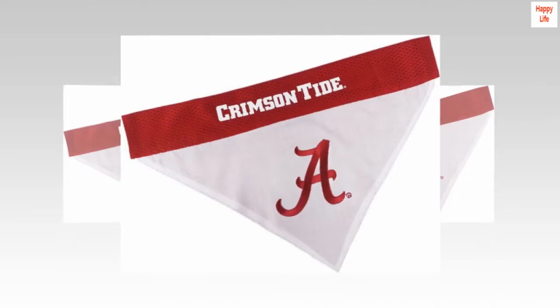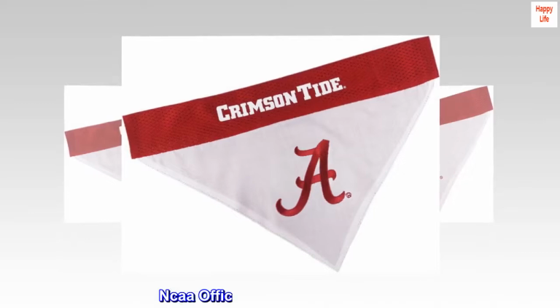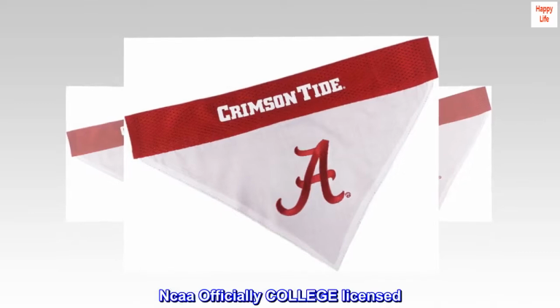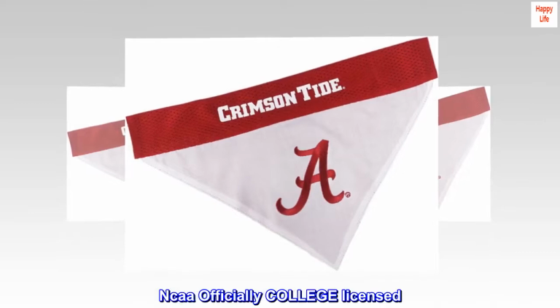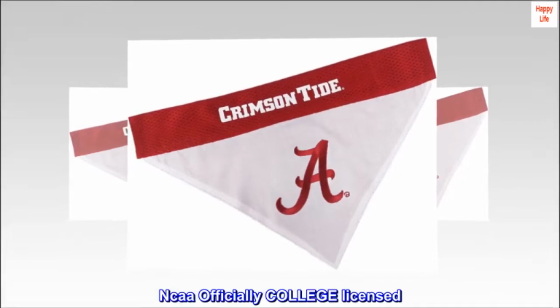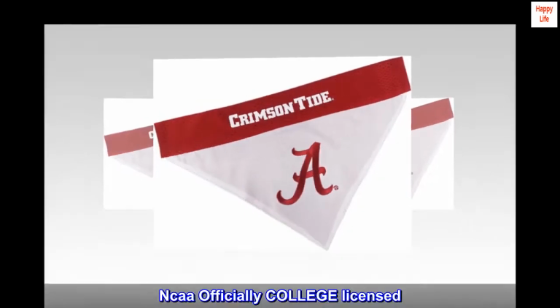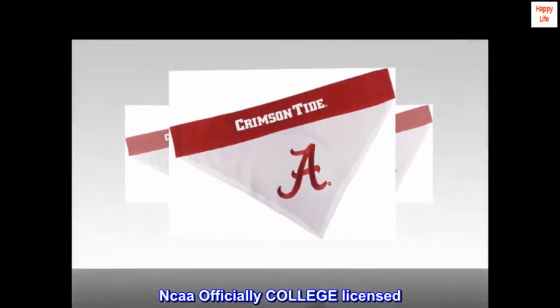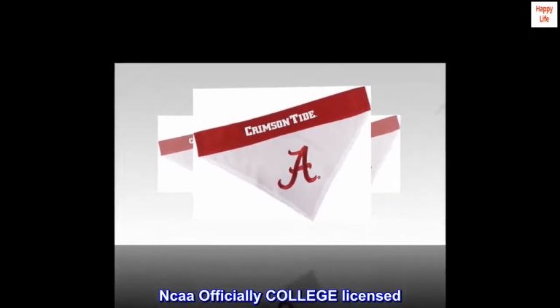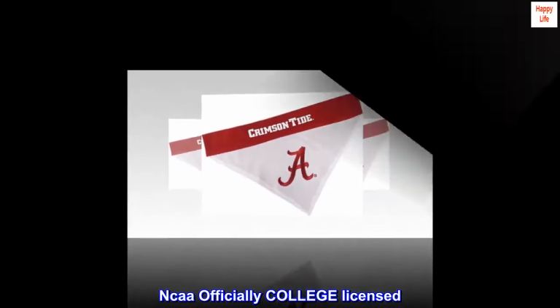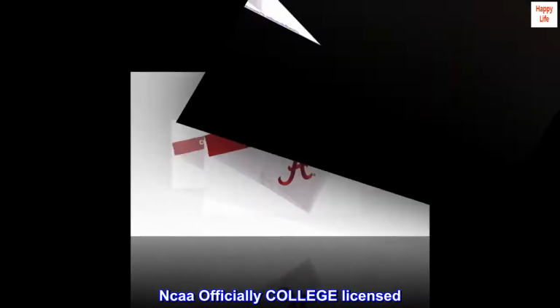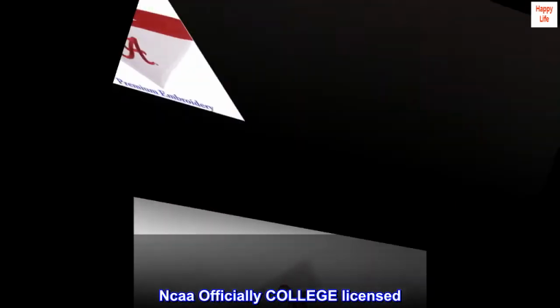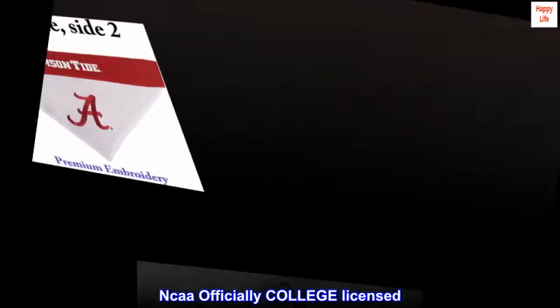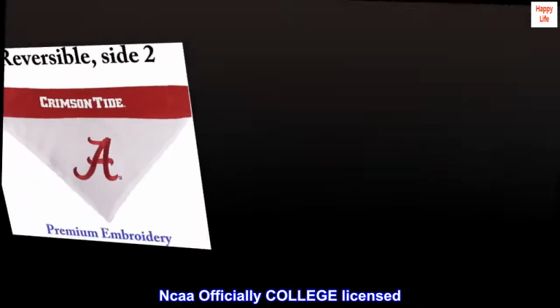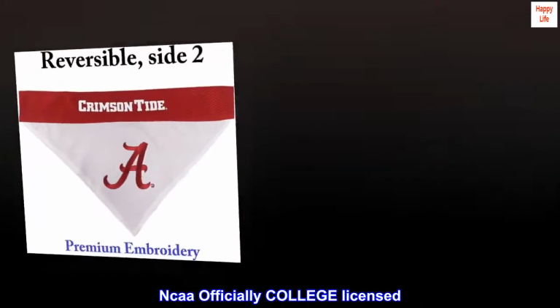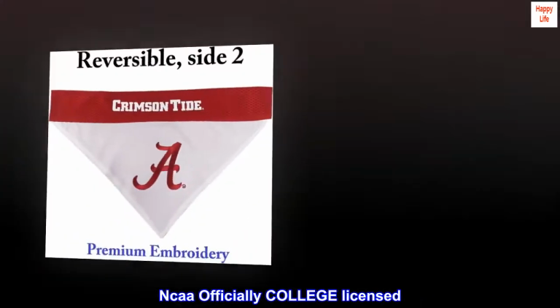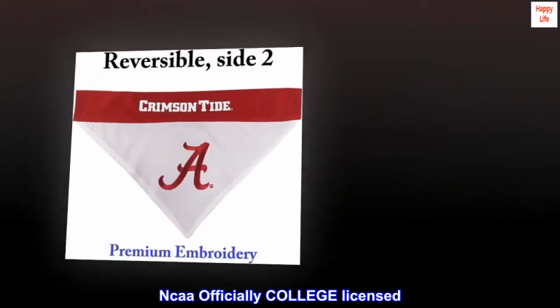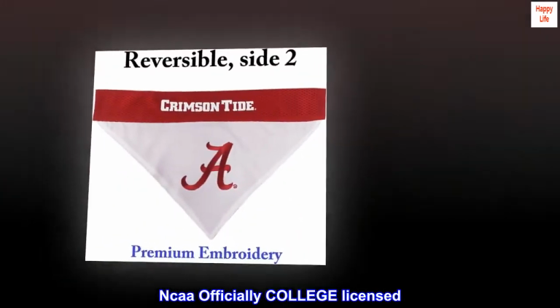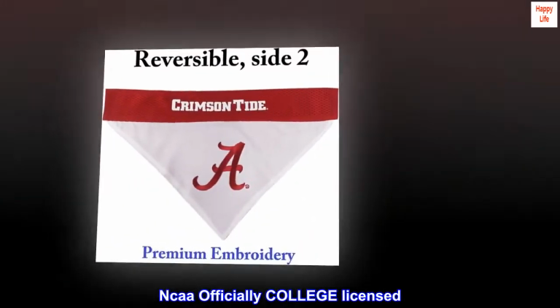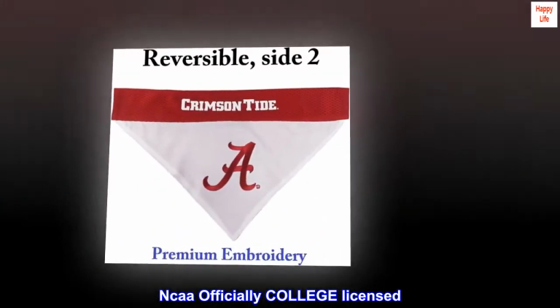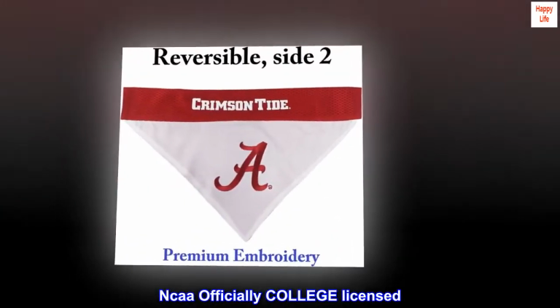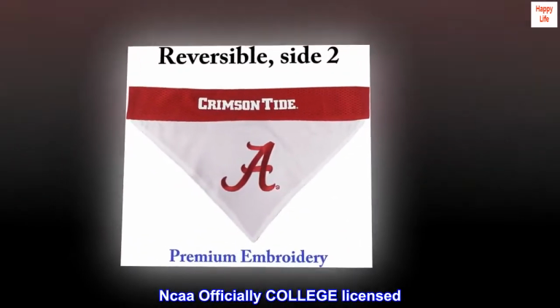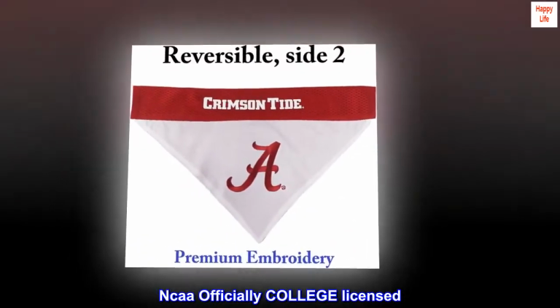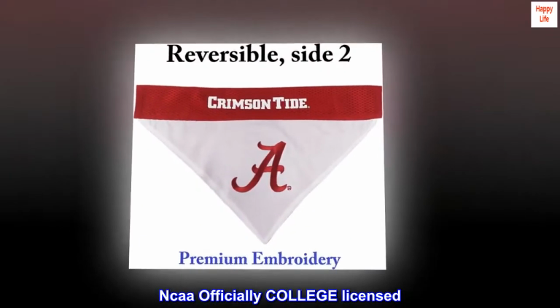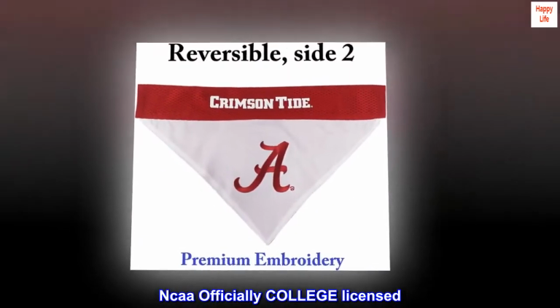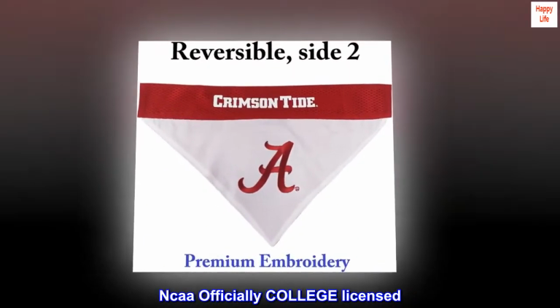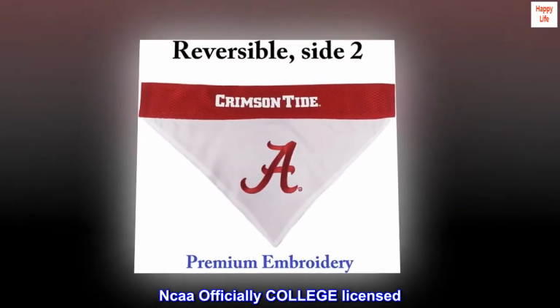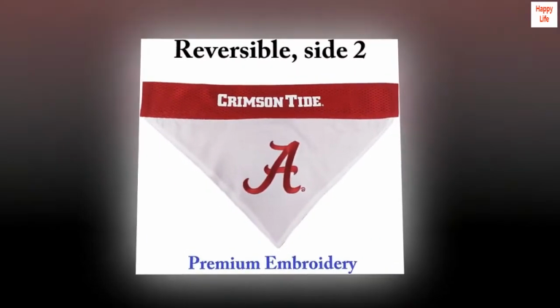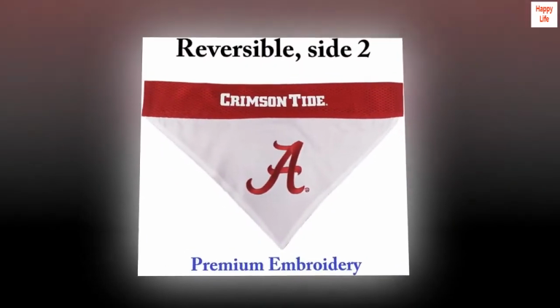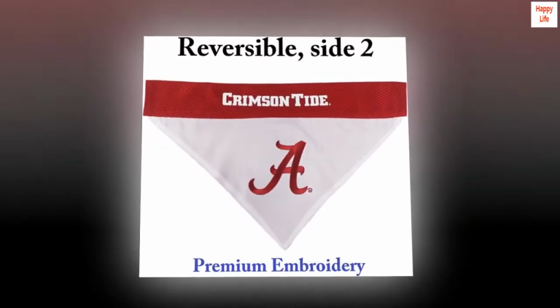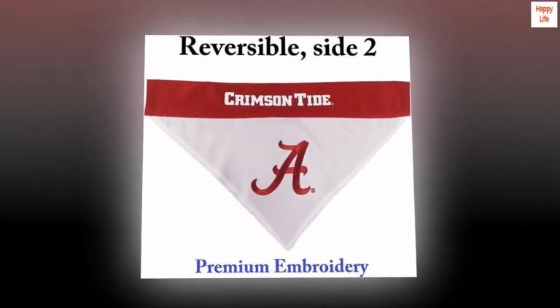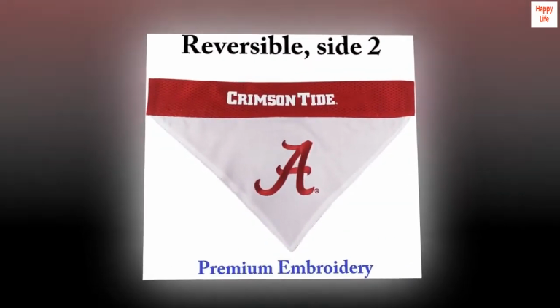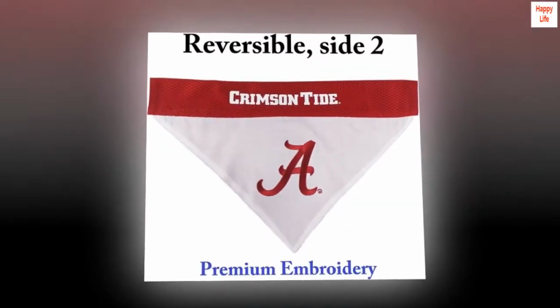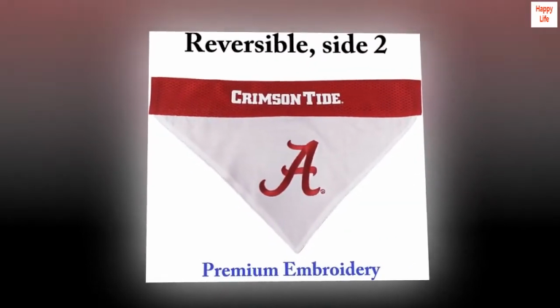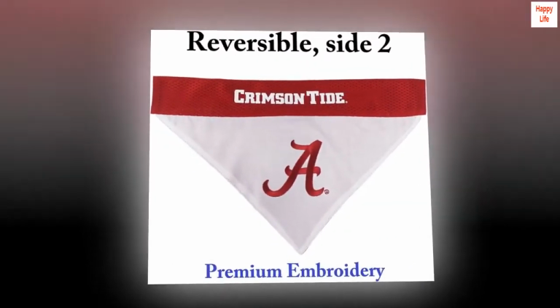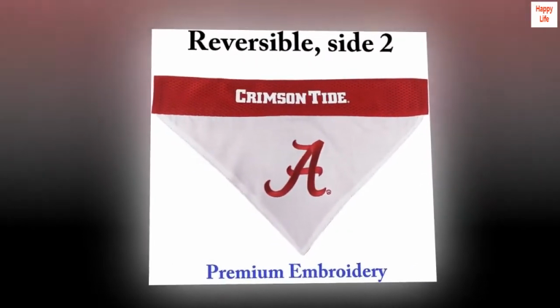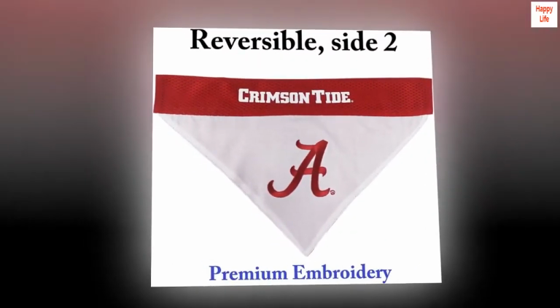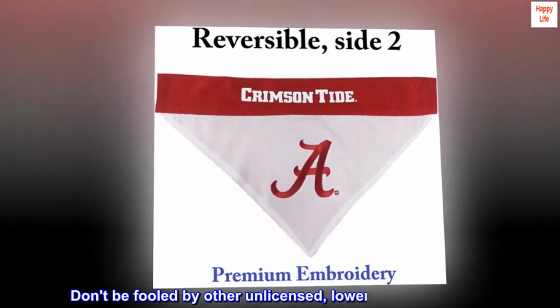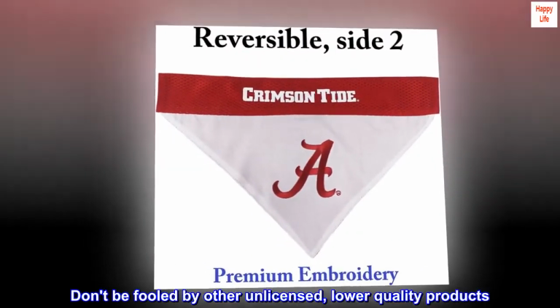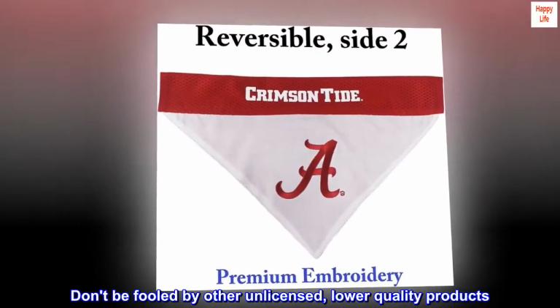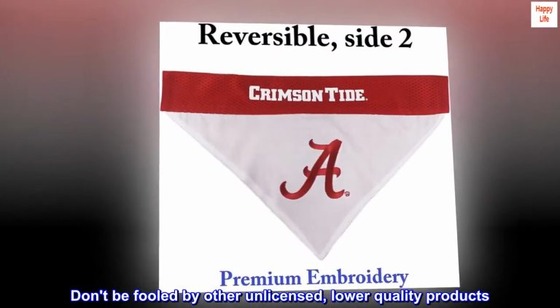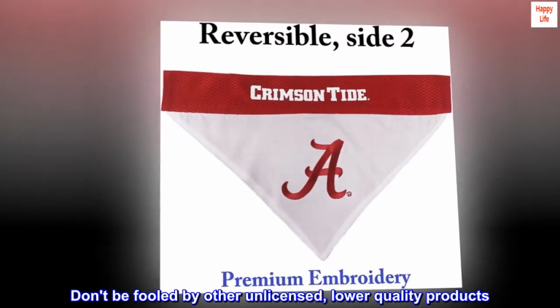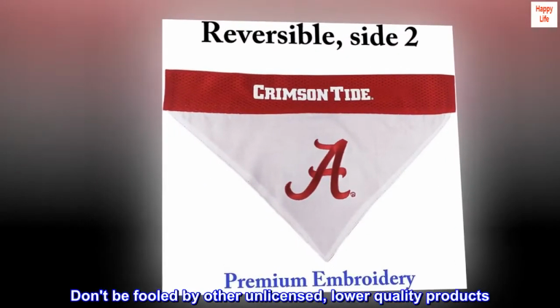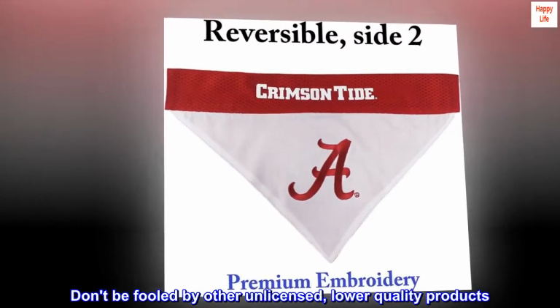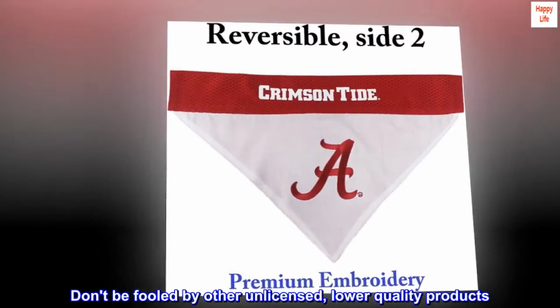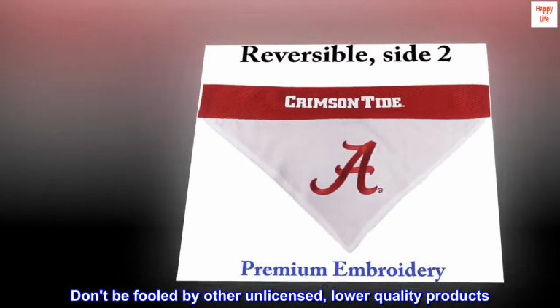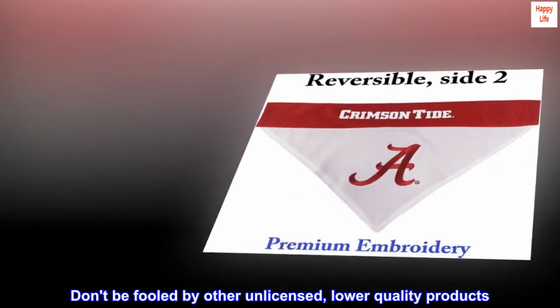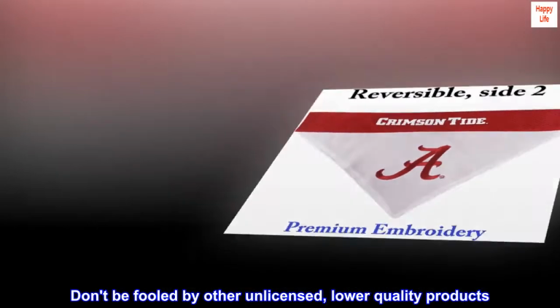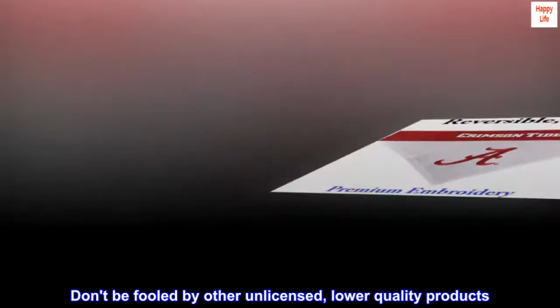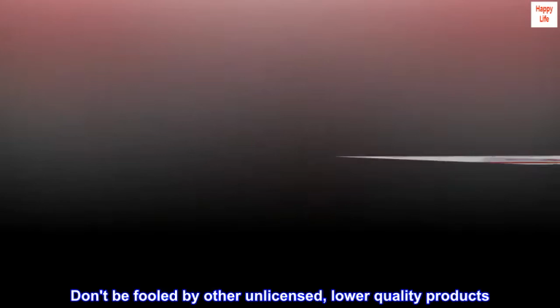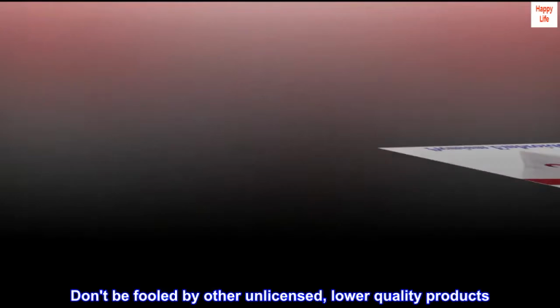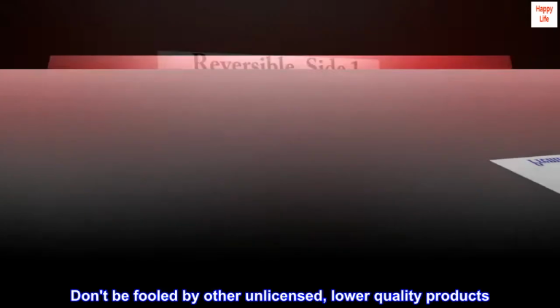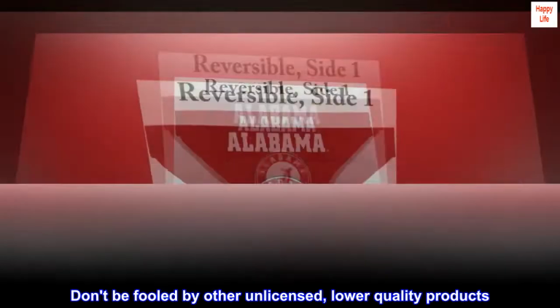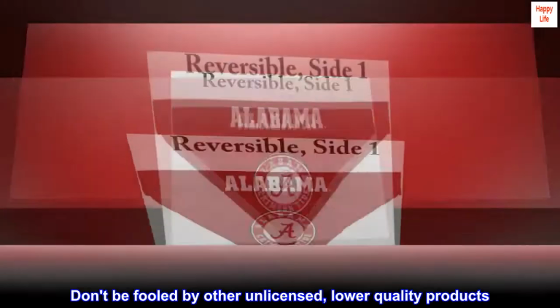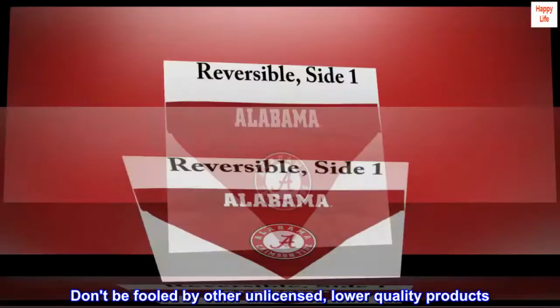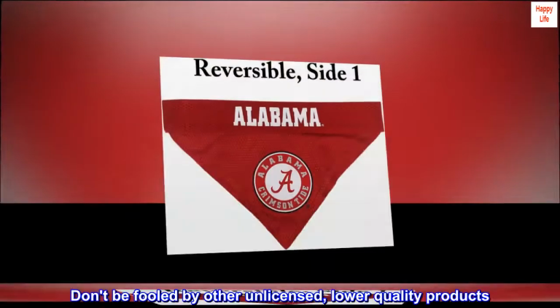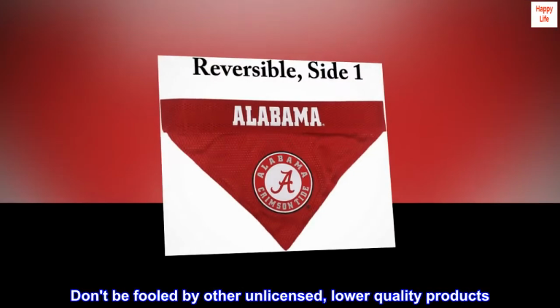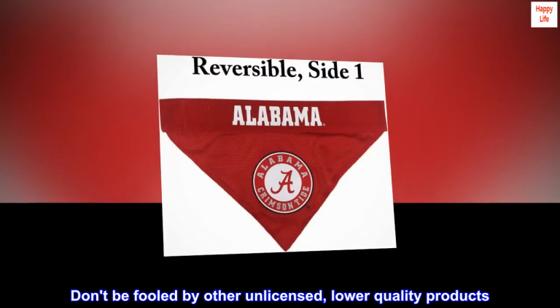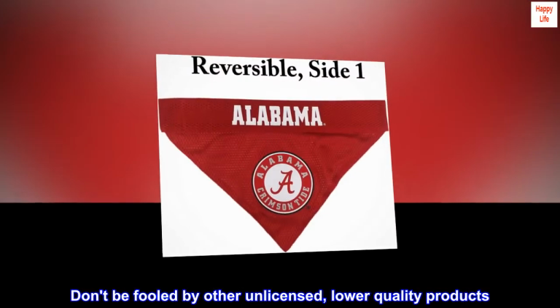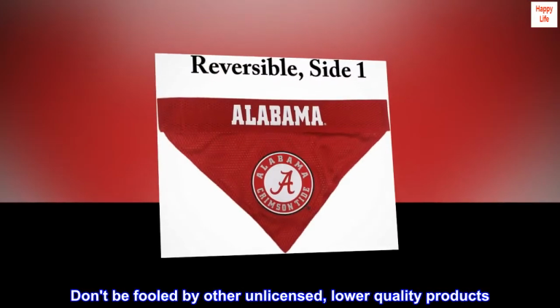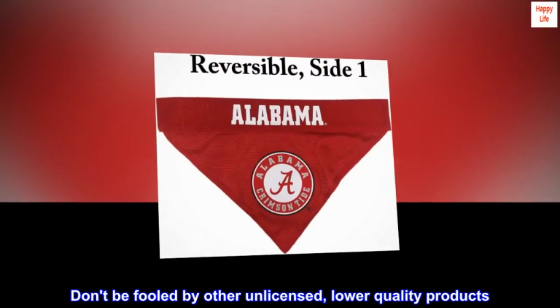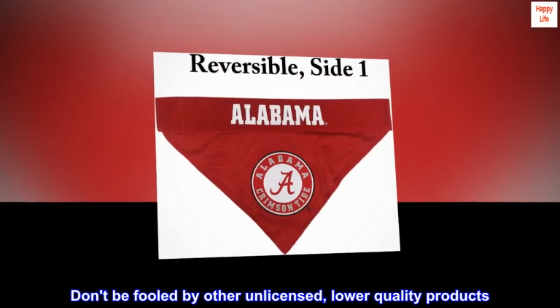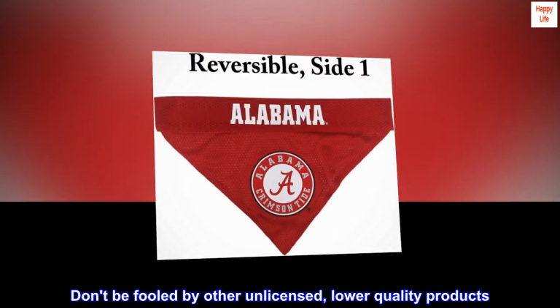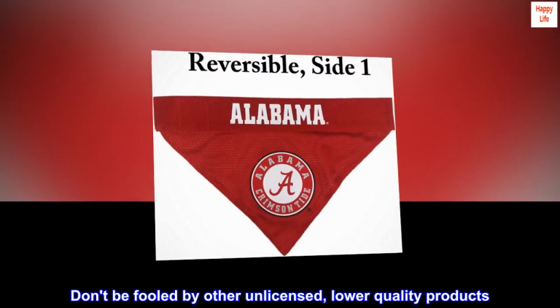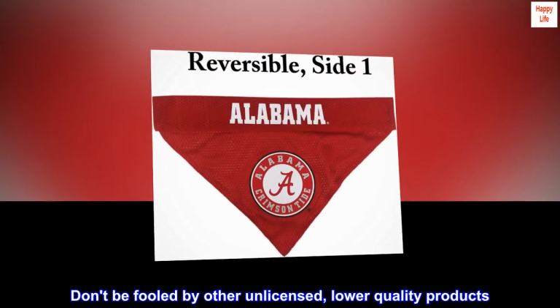NCAA officially college licensed. Don't be fooled by other unlicensed, lower quality products.